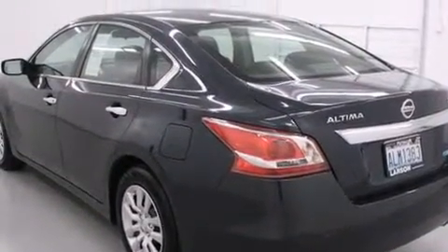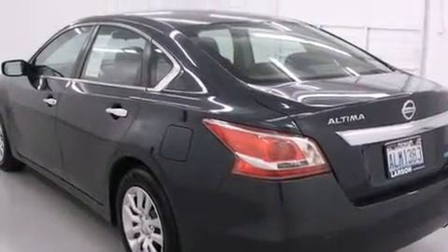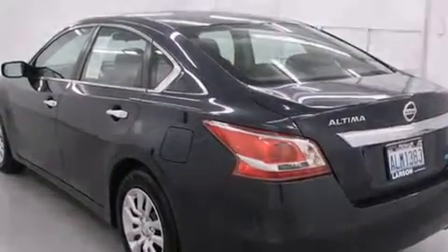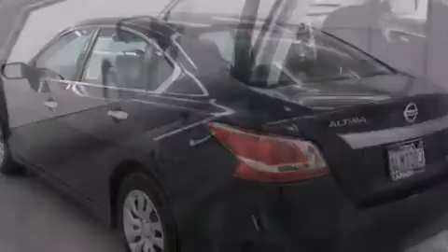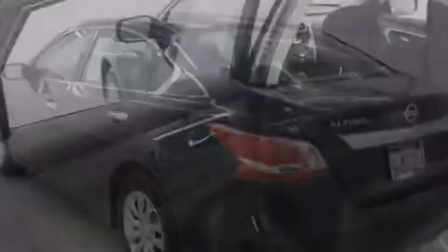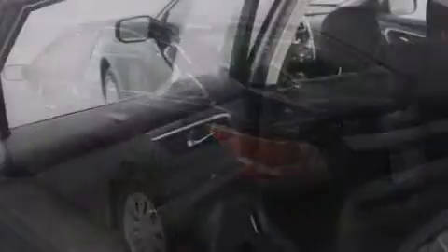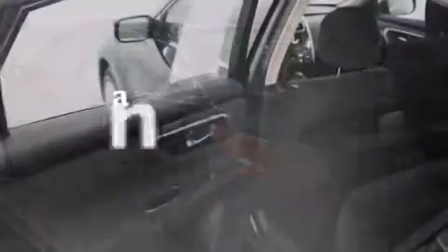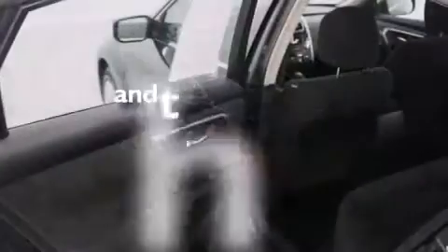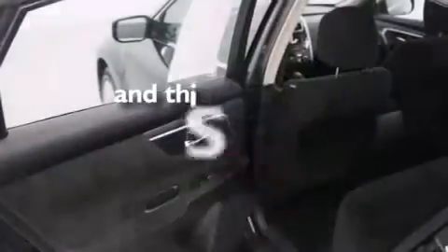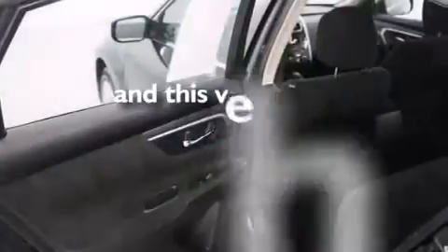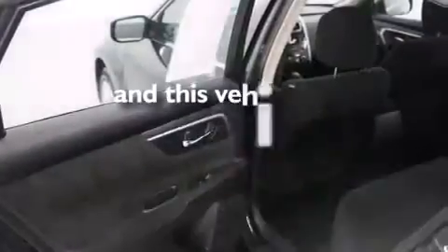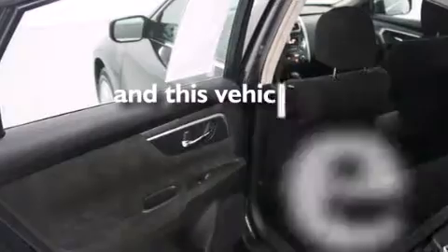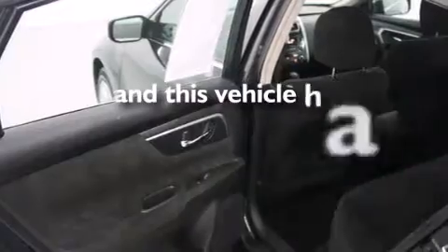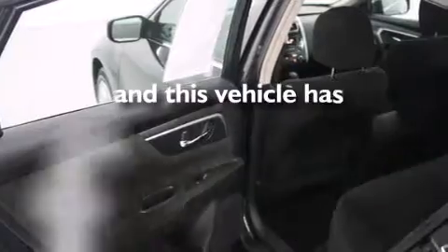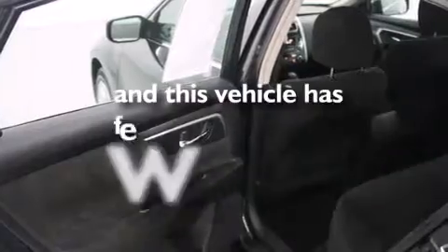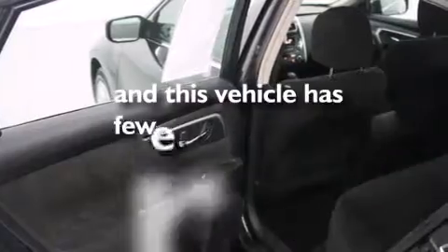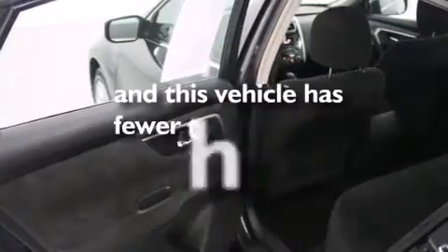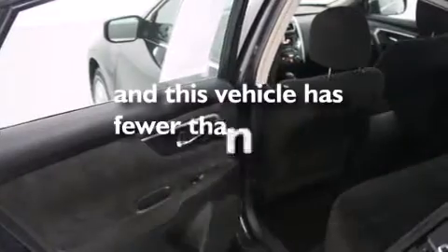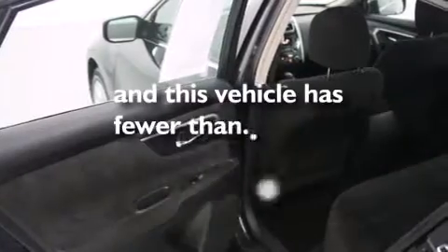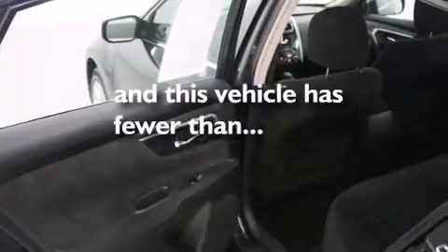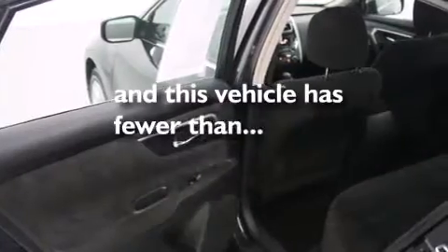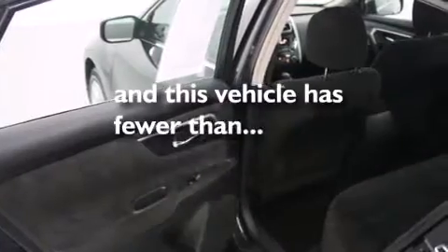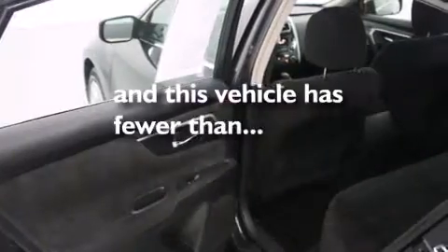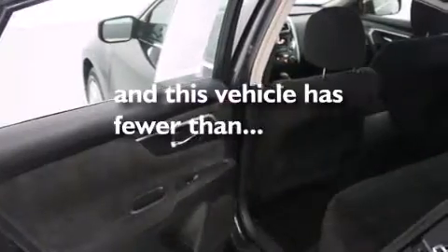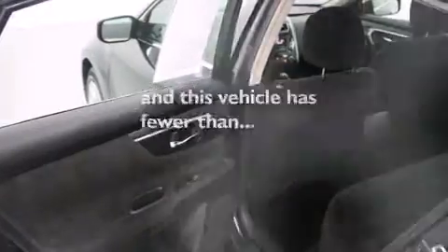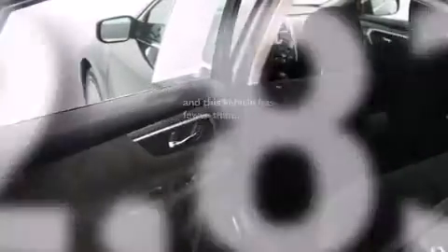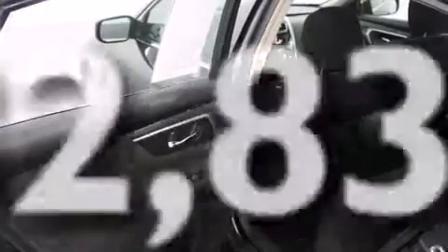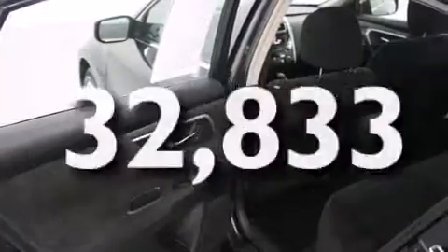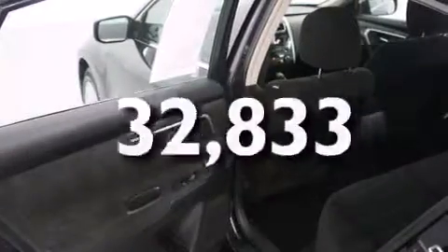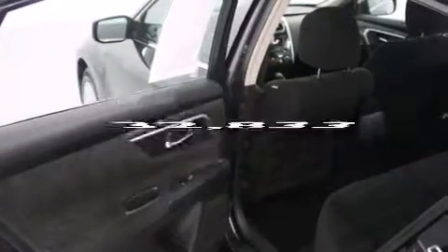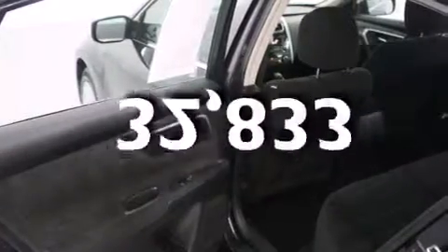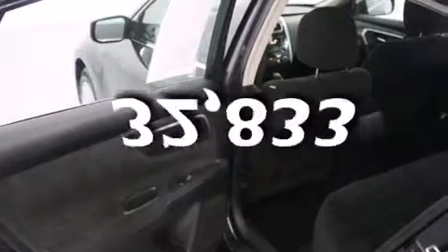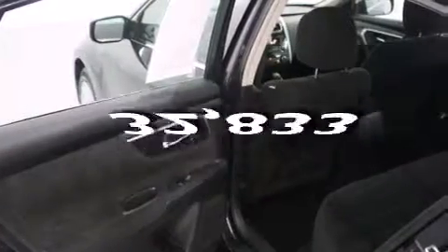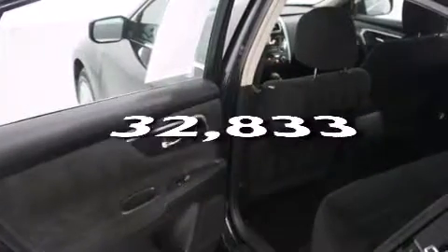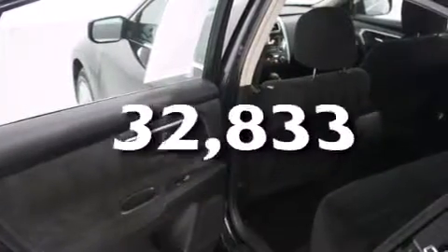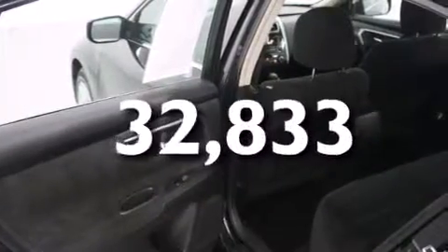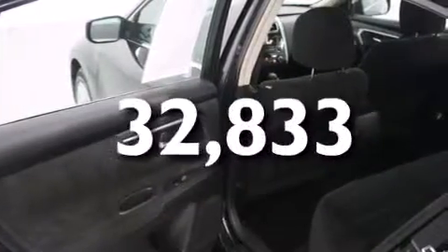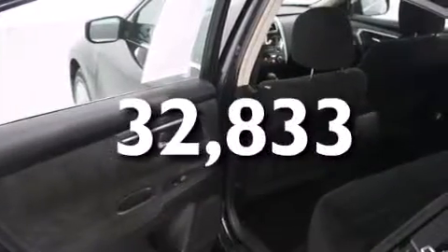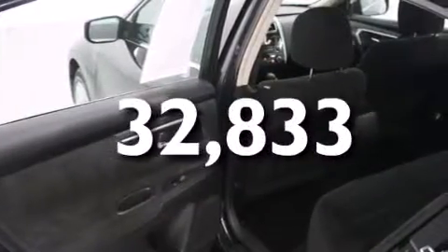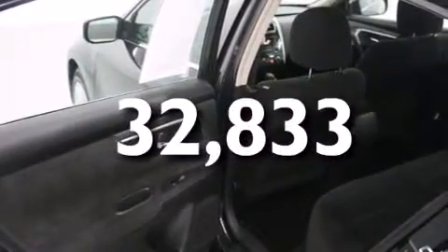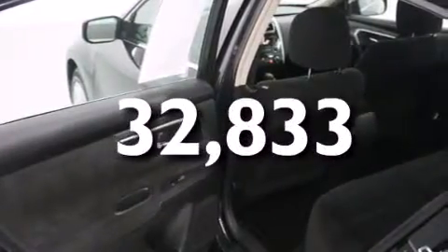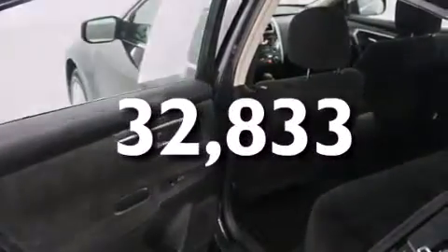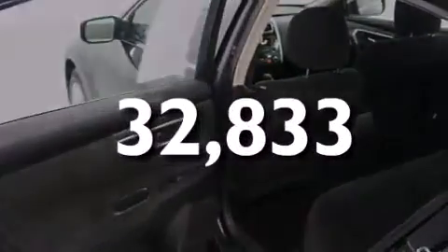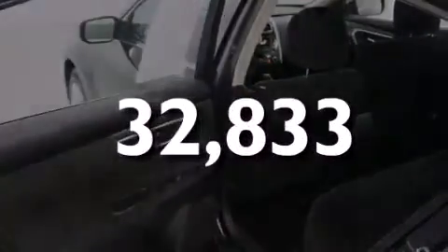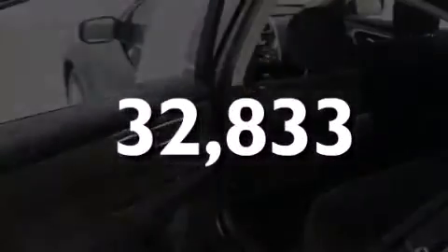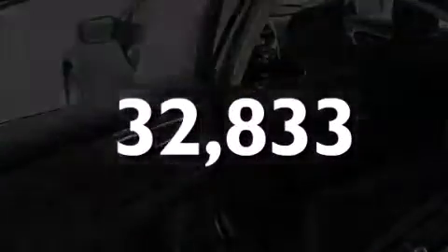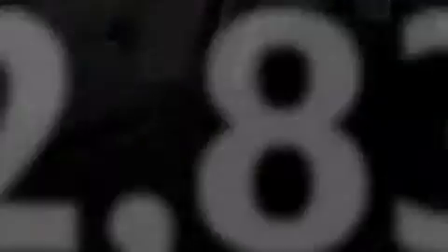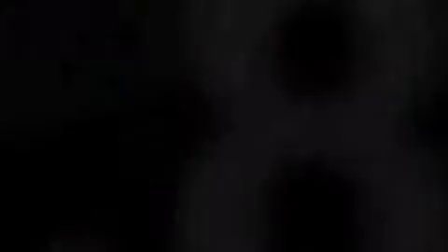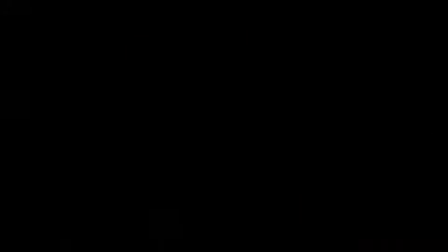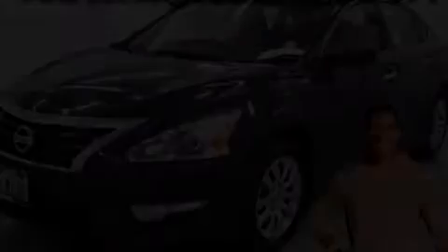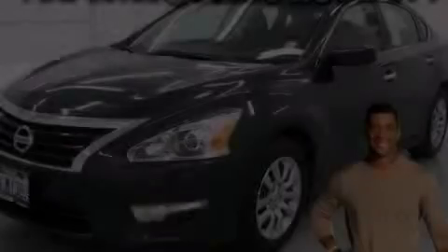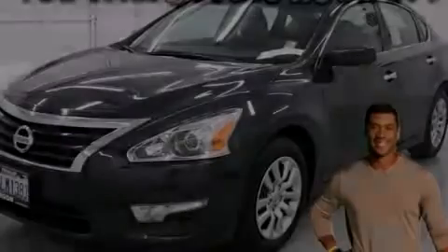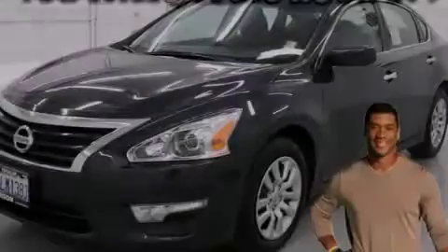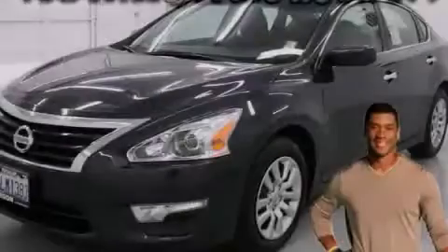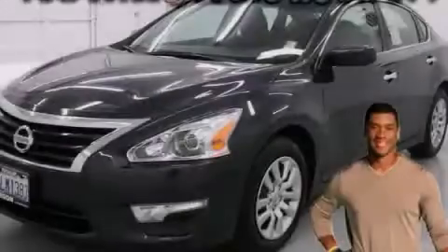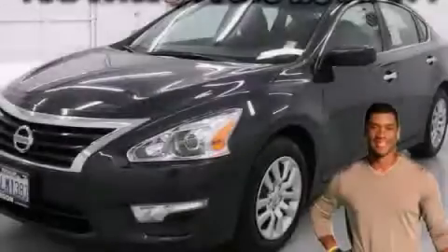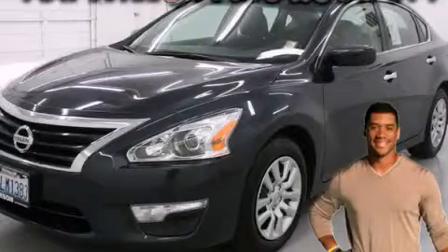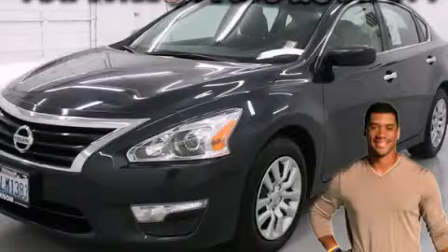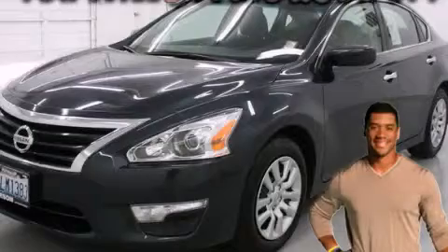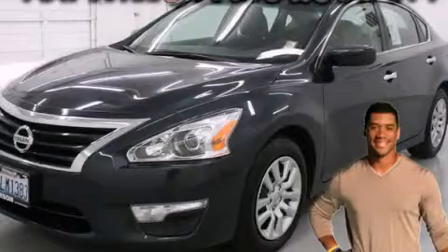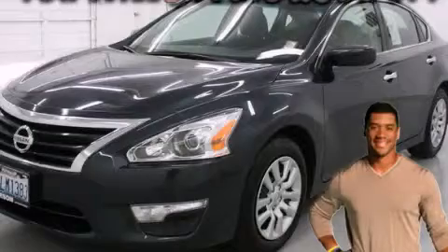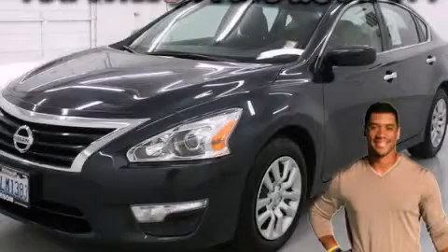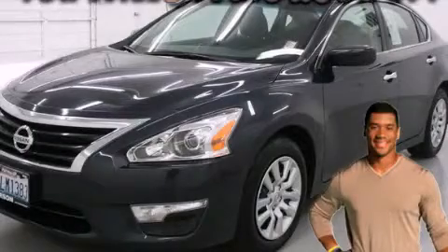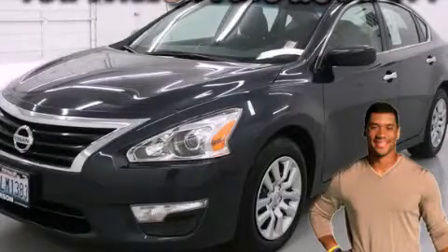This vehicle has less than 33,000 miles. Stop by today and test drive this automobile for yourself.